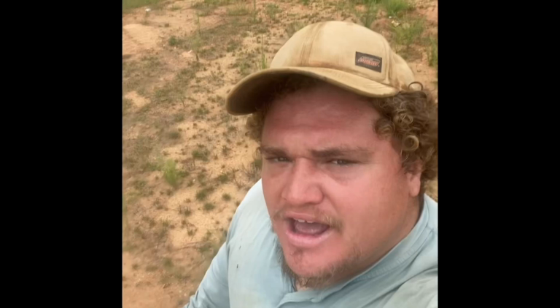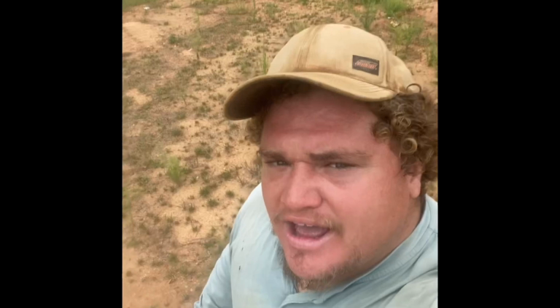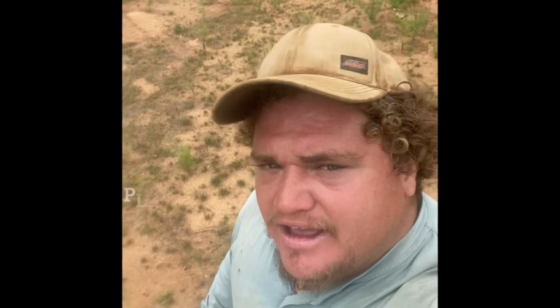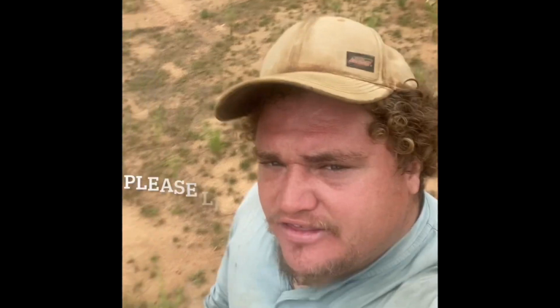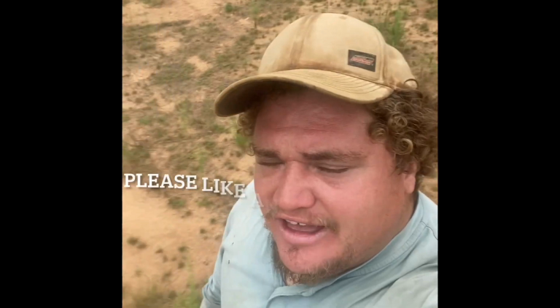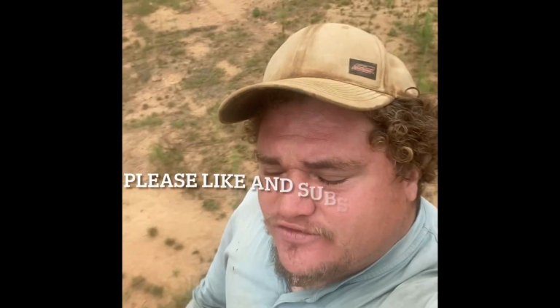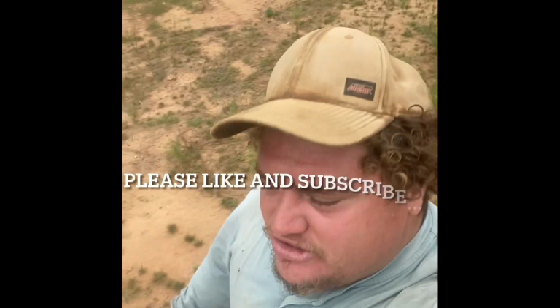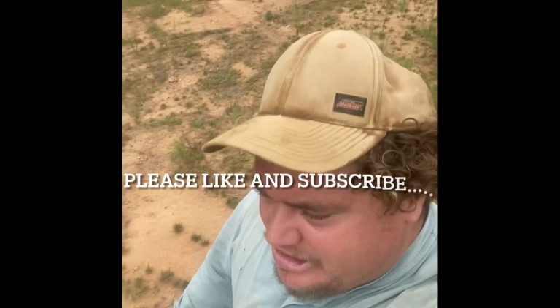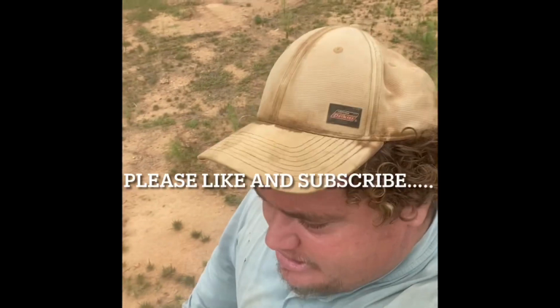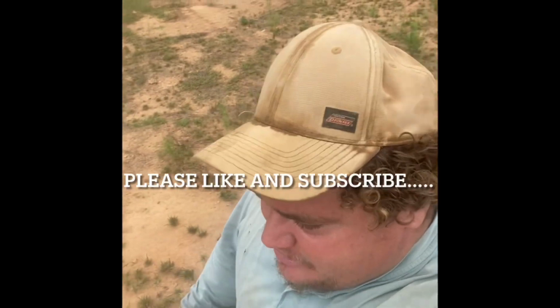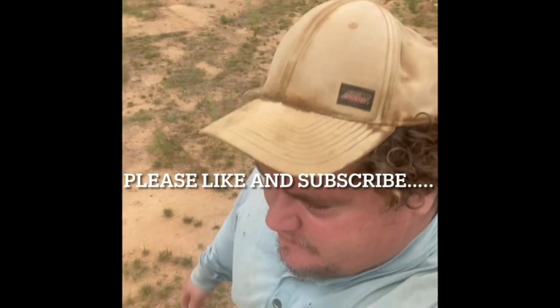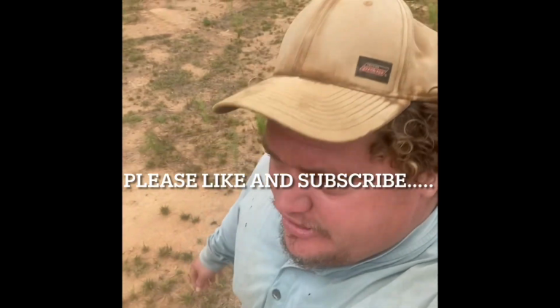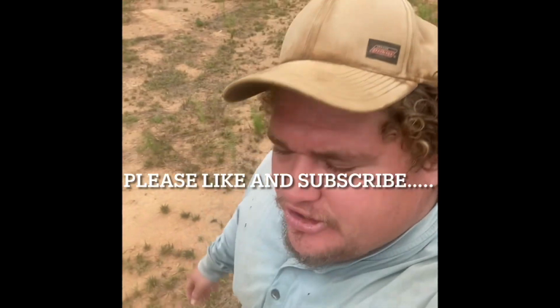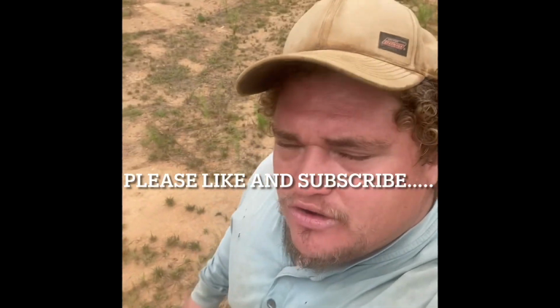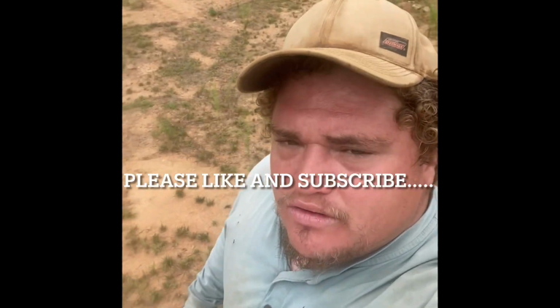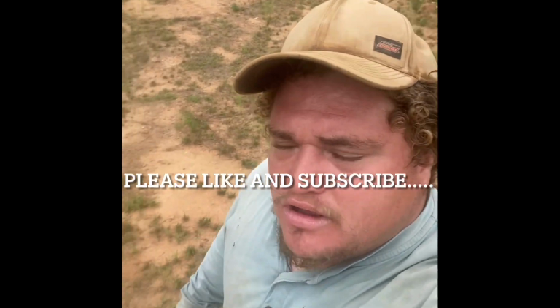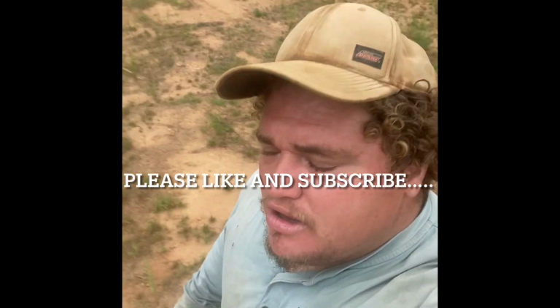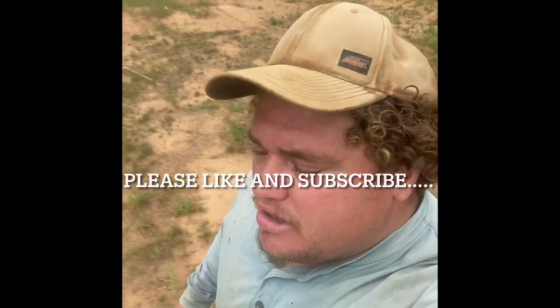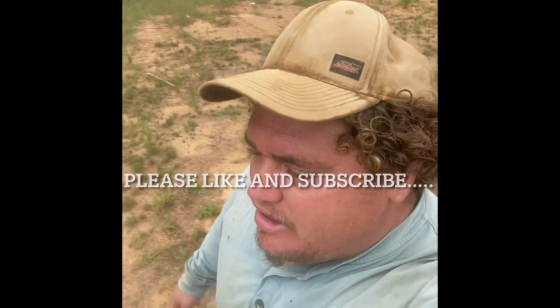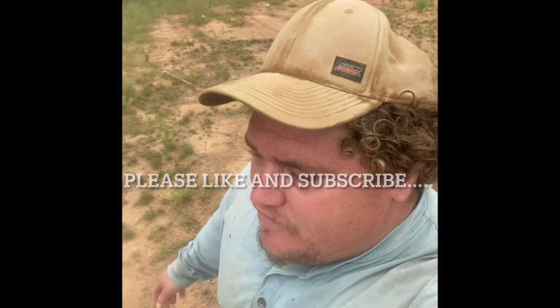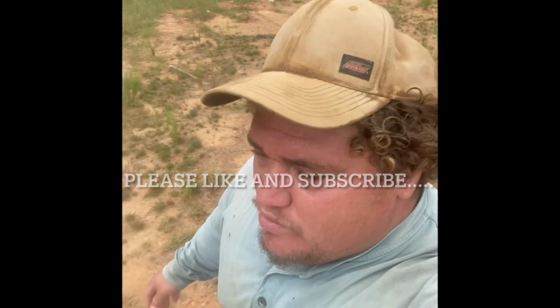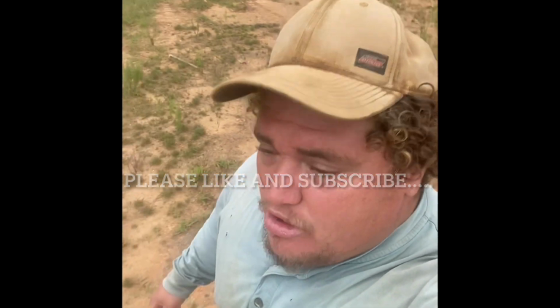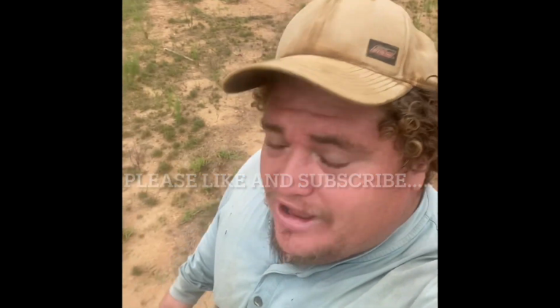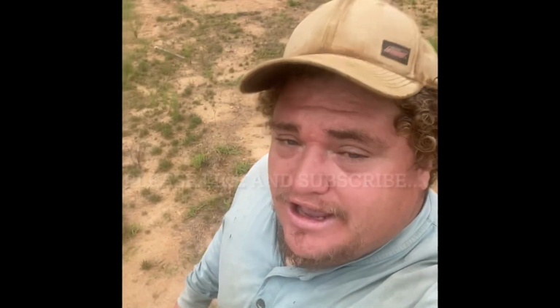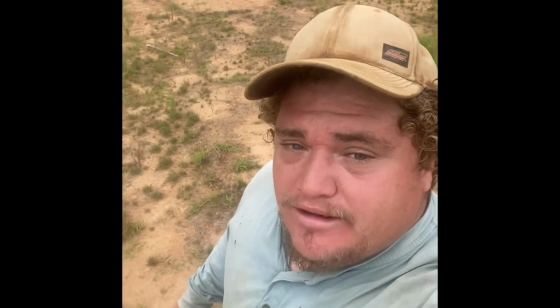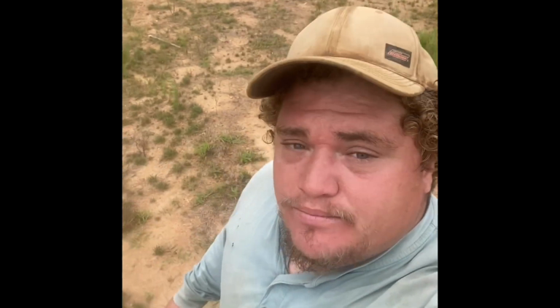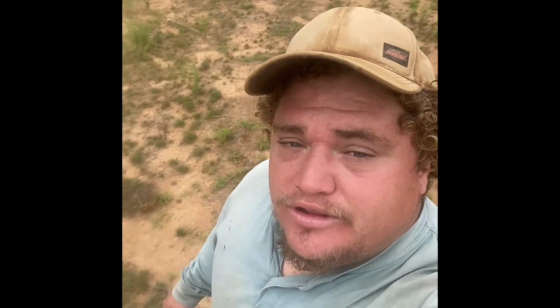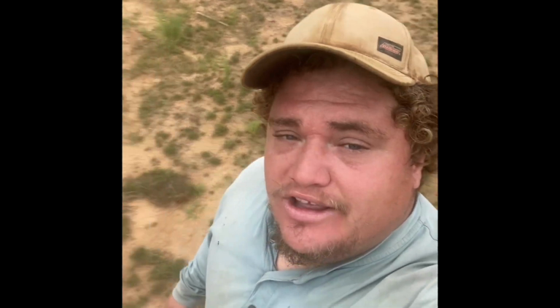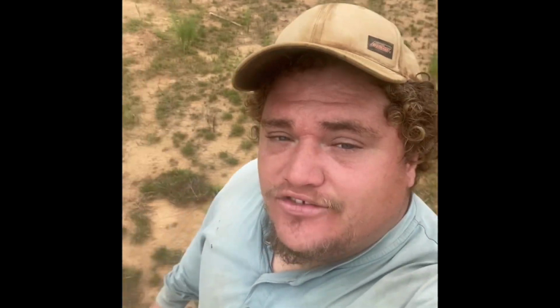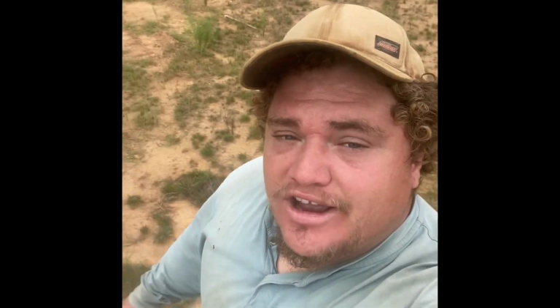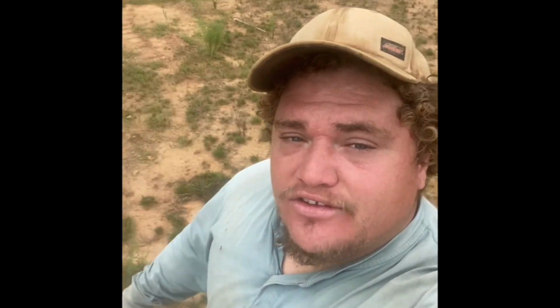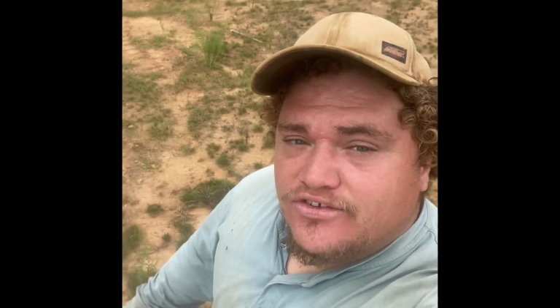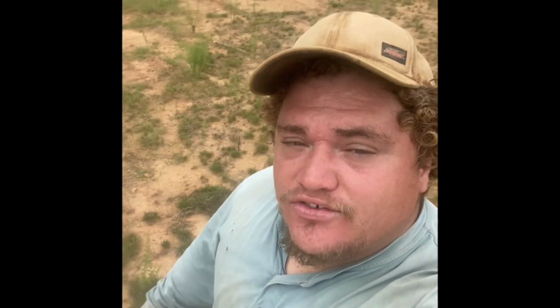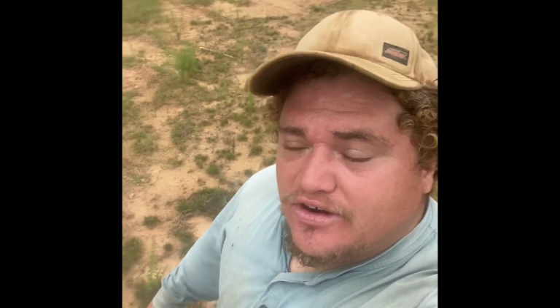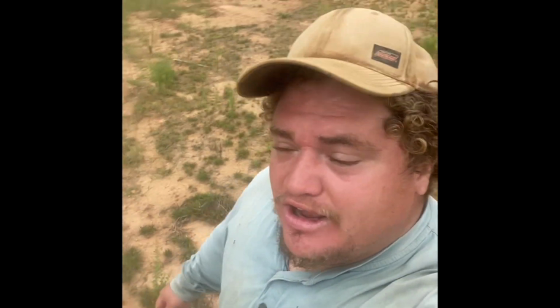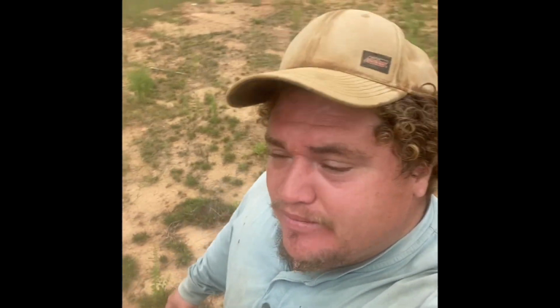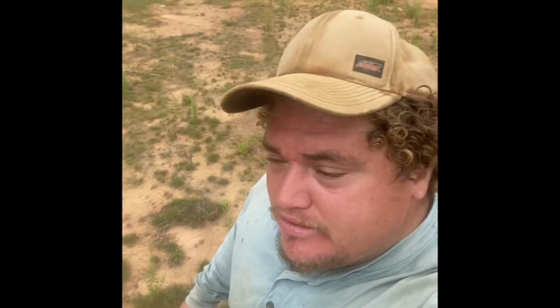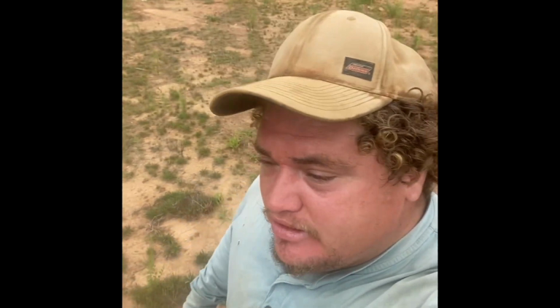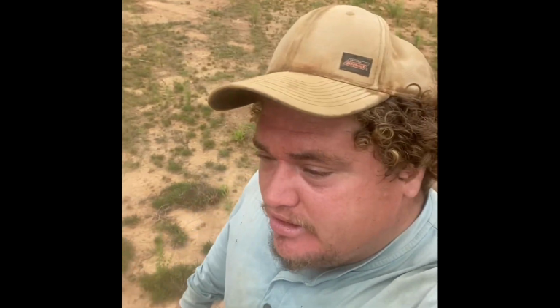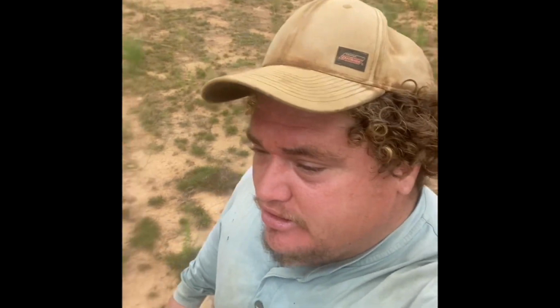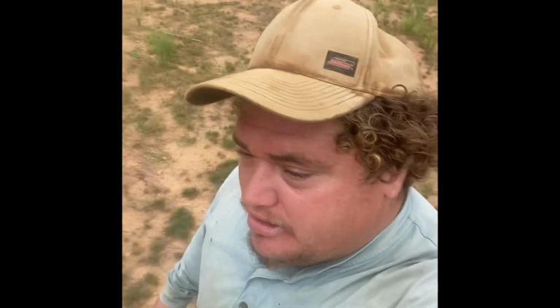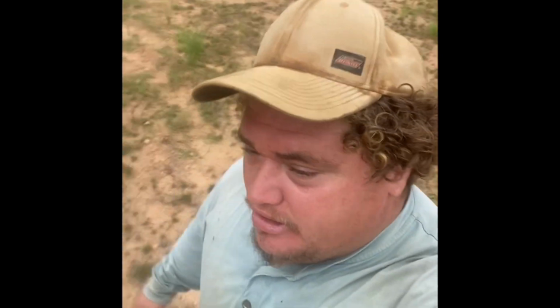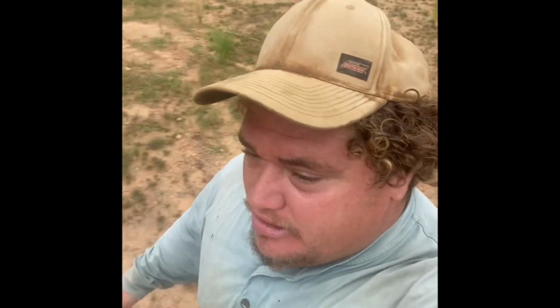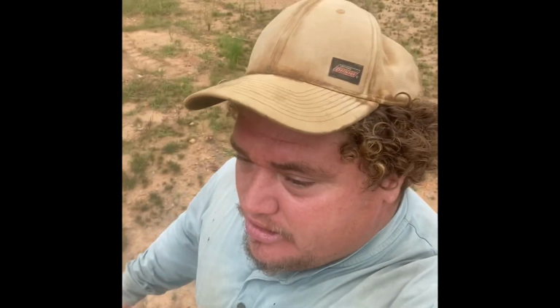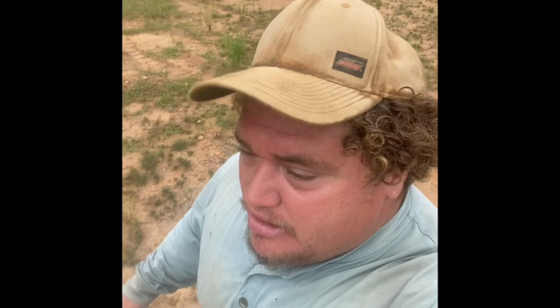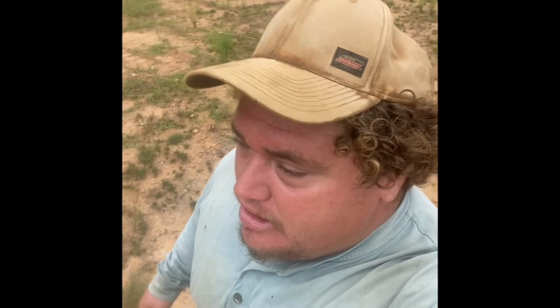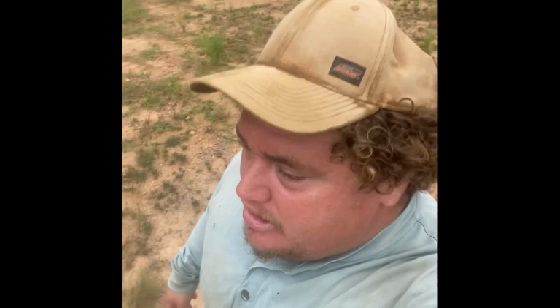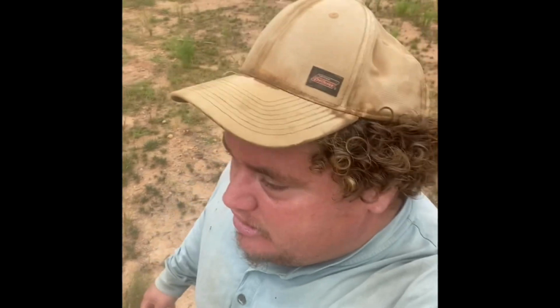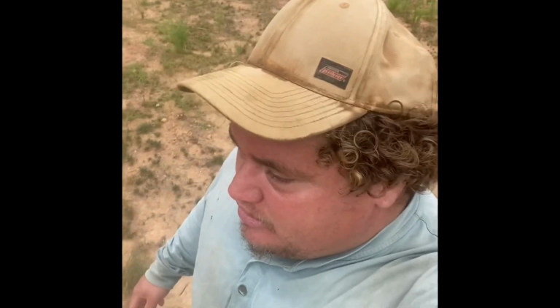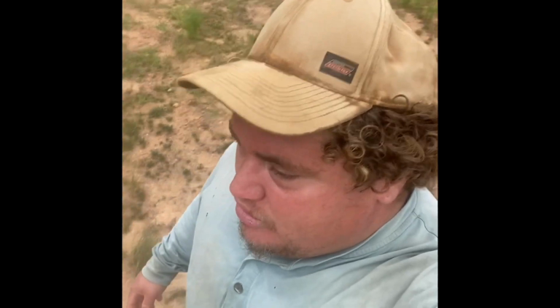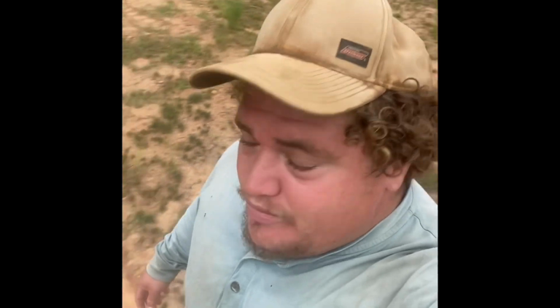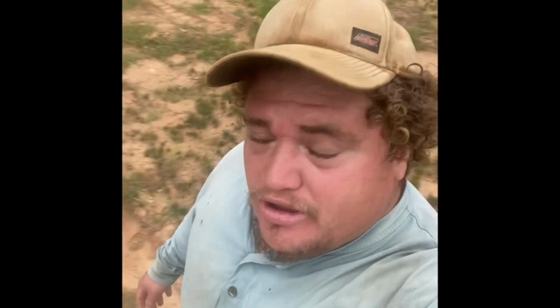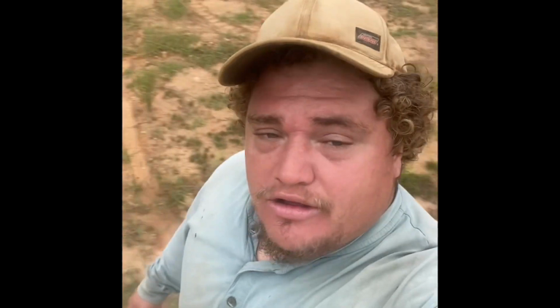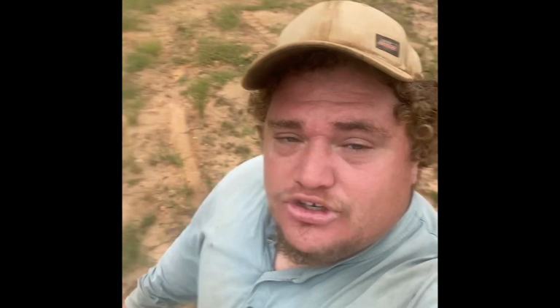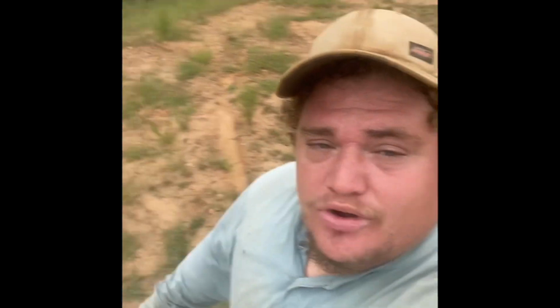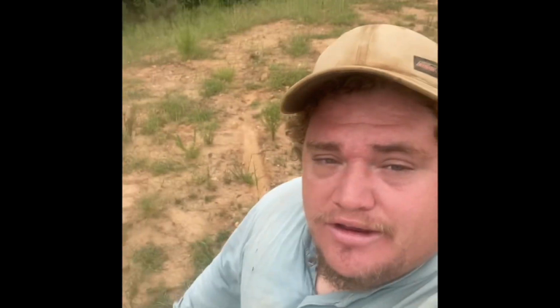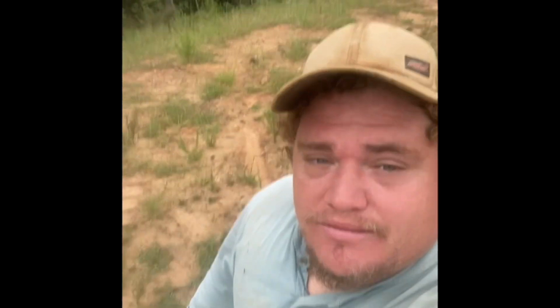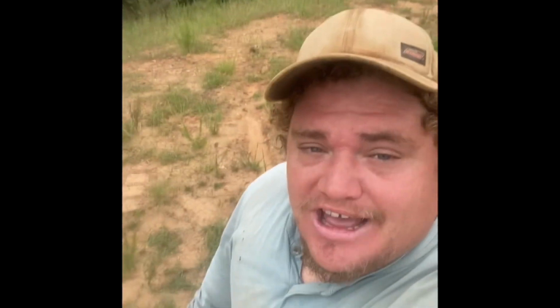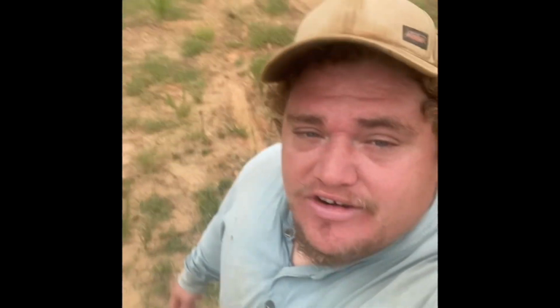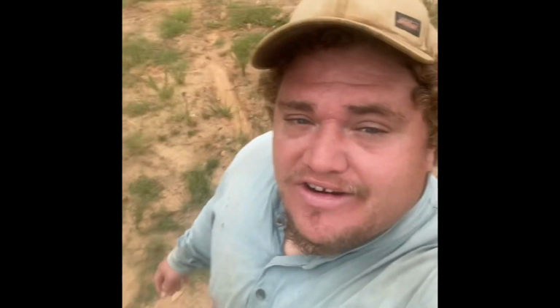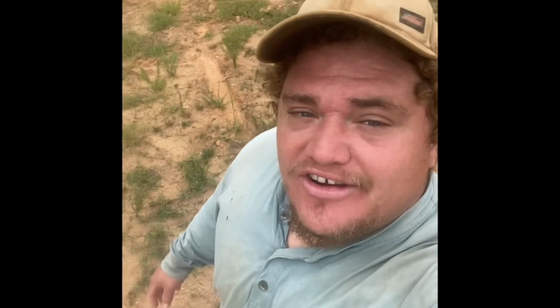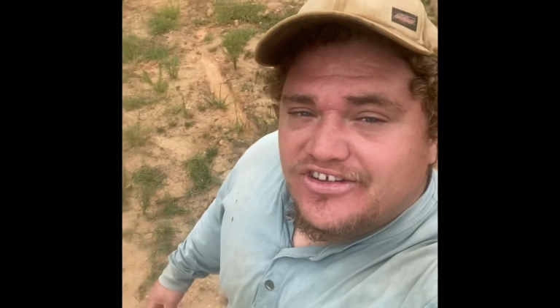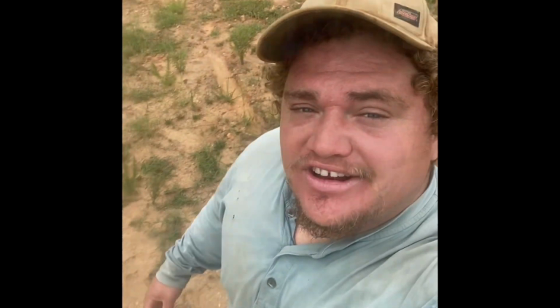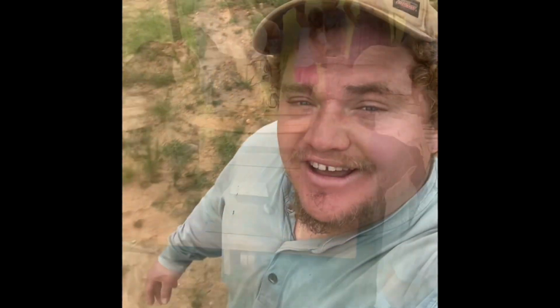Hey, thanks for checking out the video. If you all like it, please like and subscribe, and hope you all enjoy it. Have a great rest of the day.